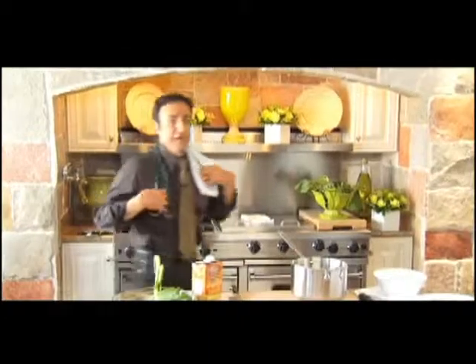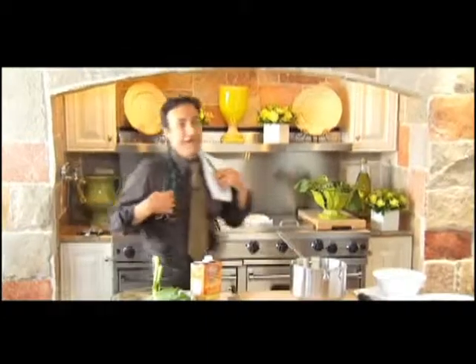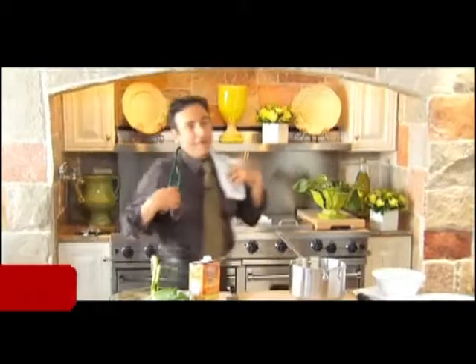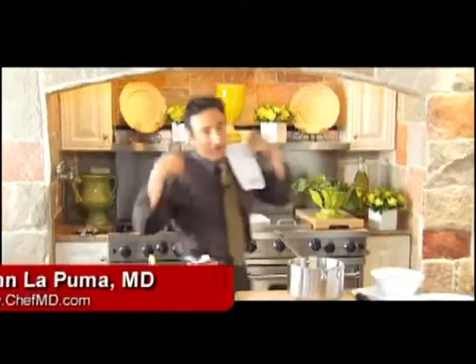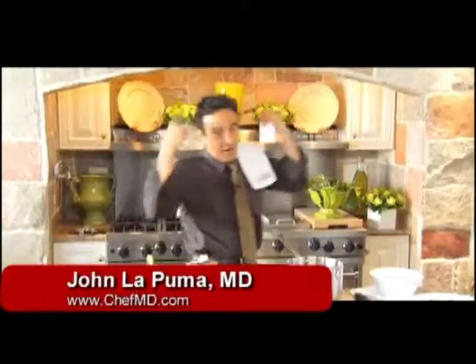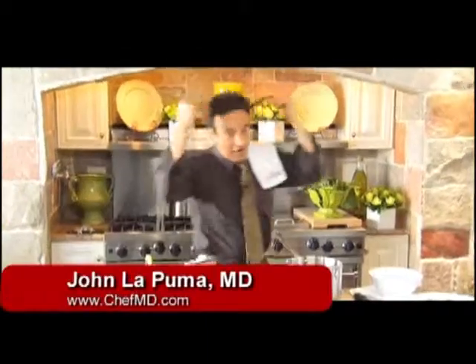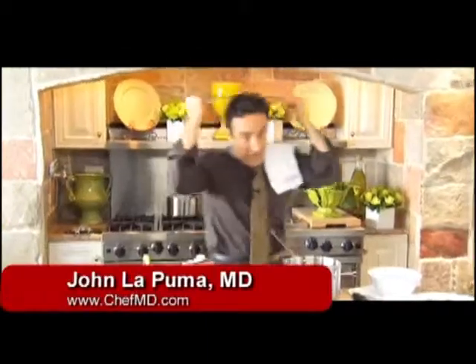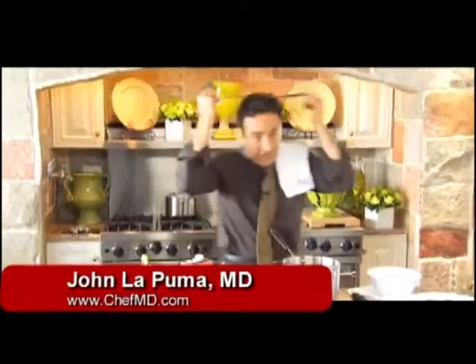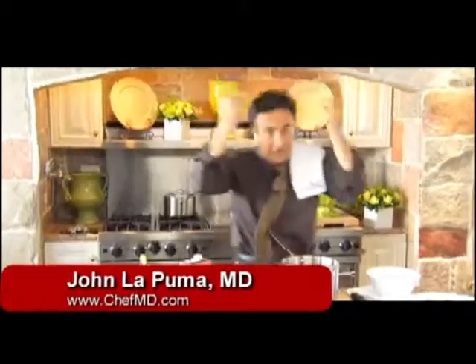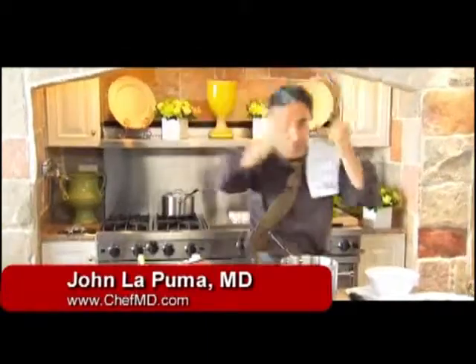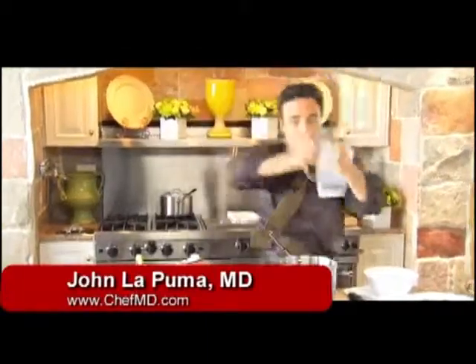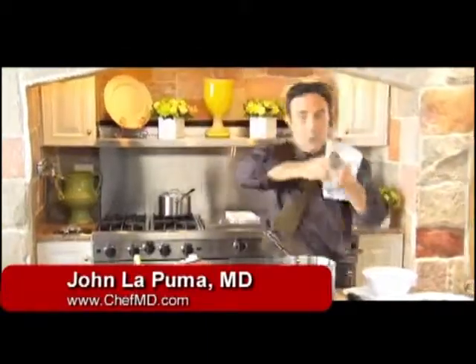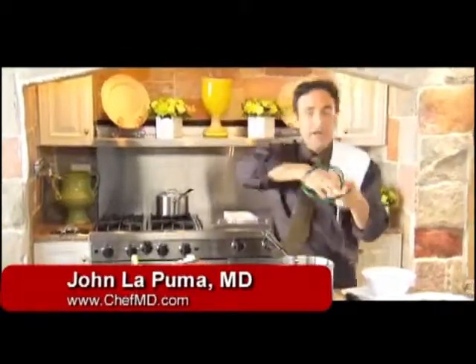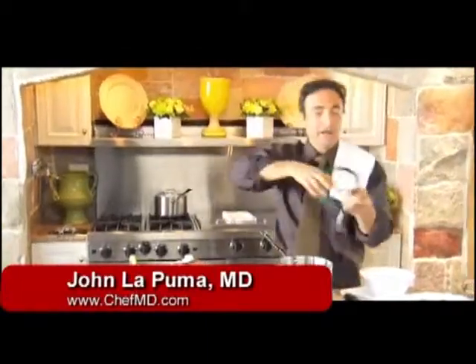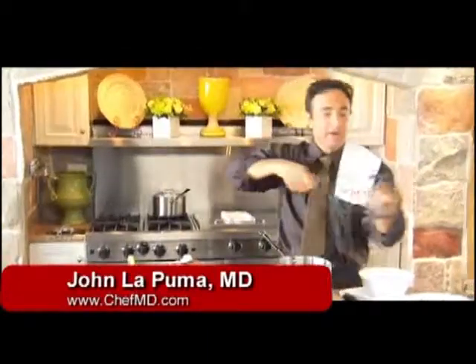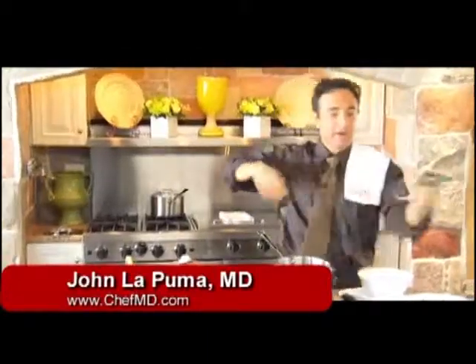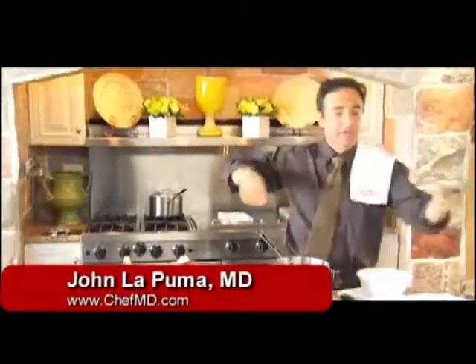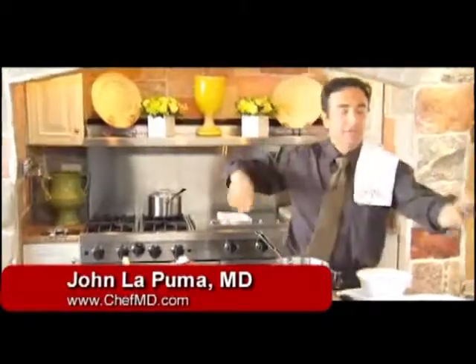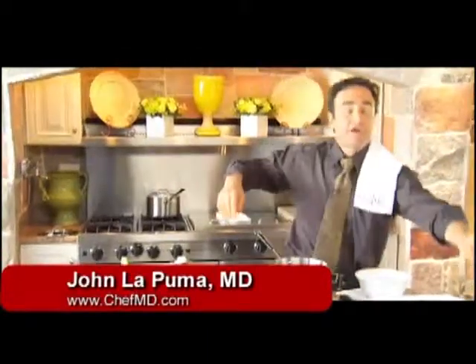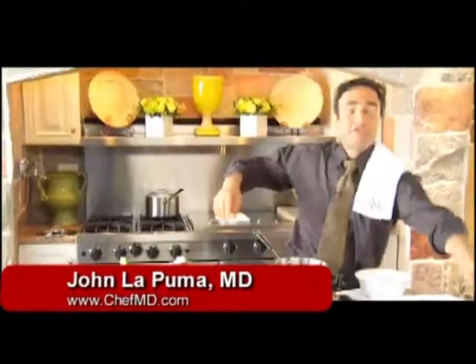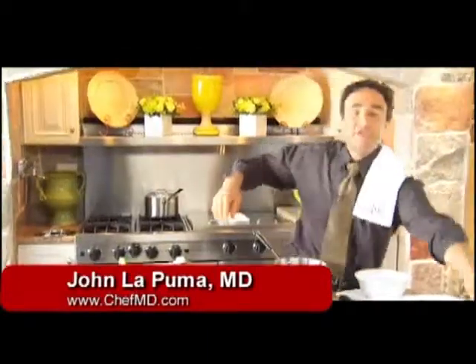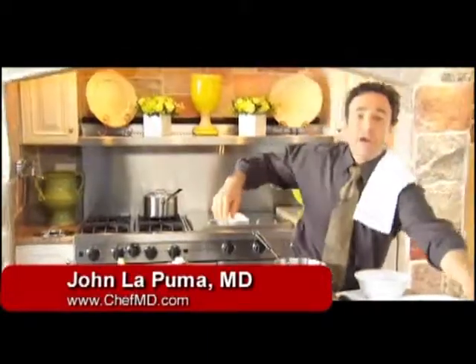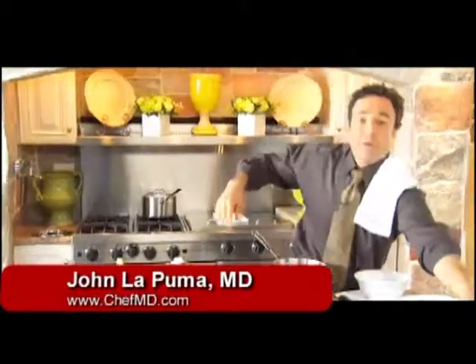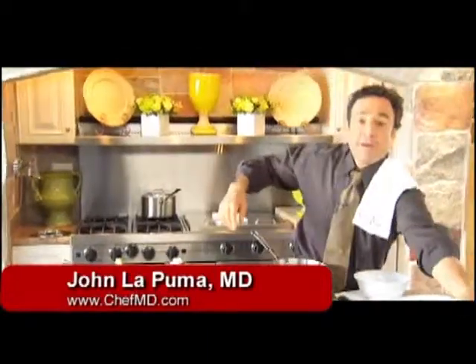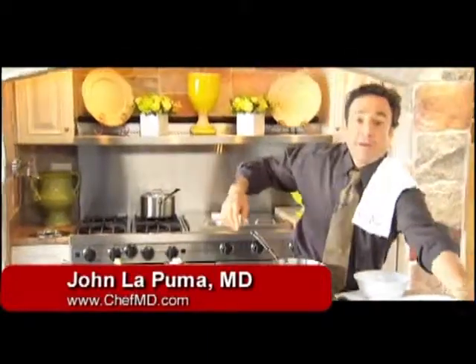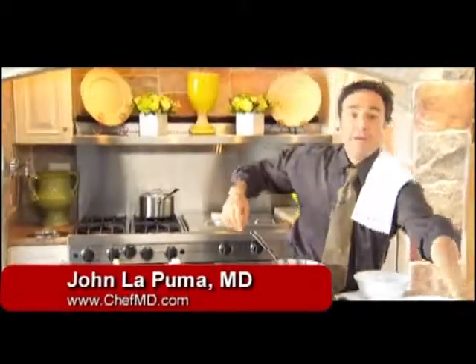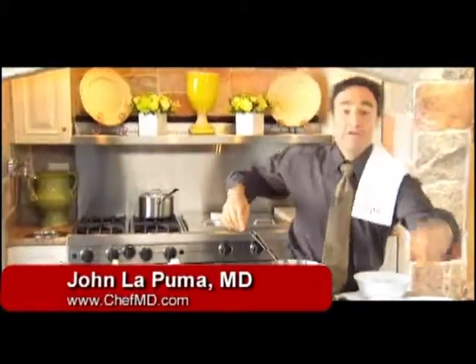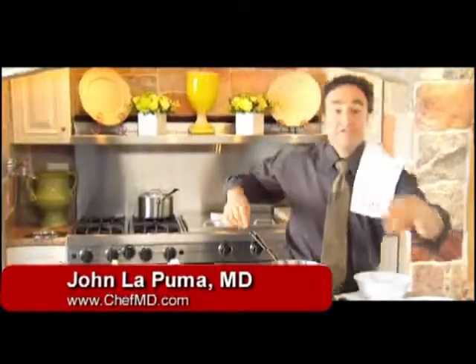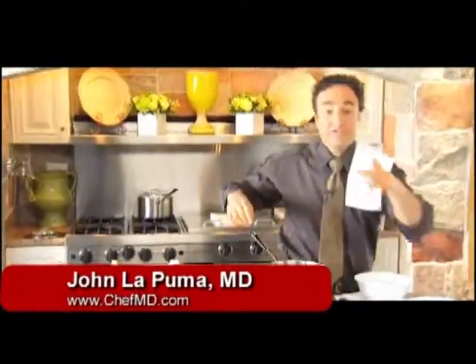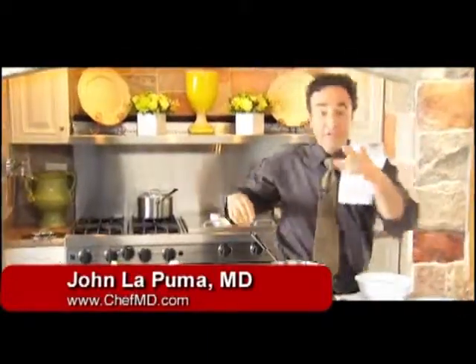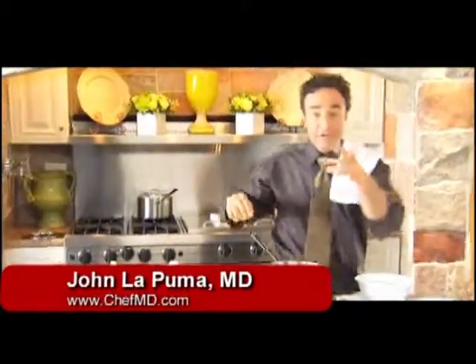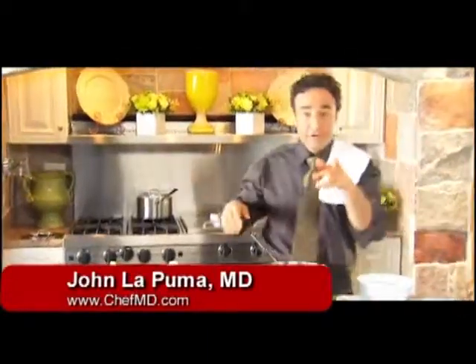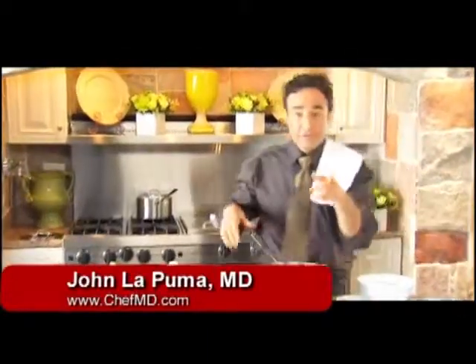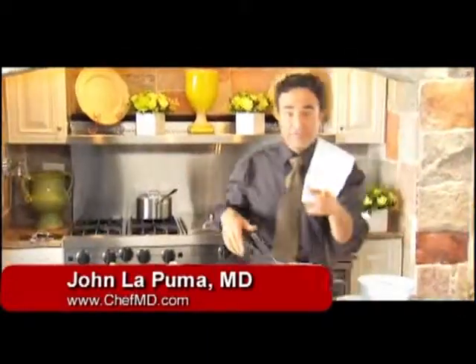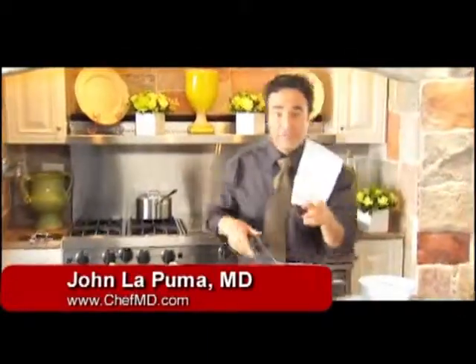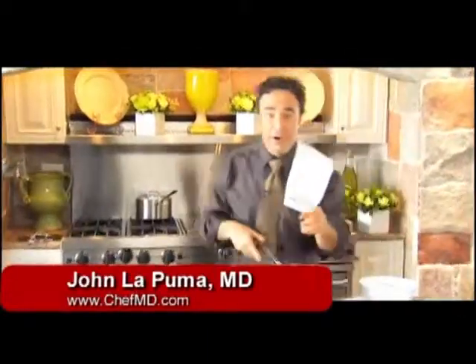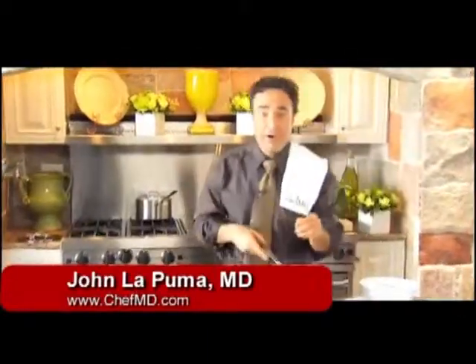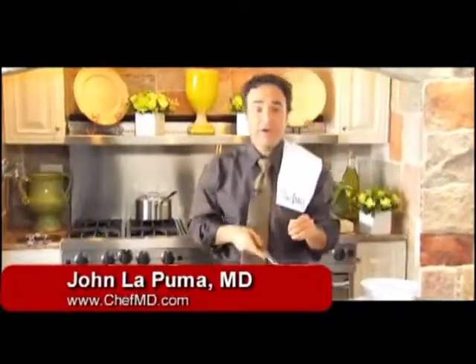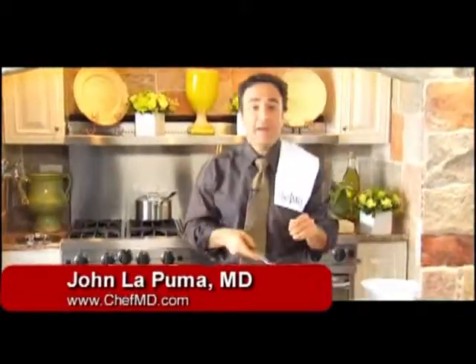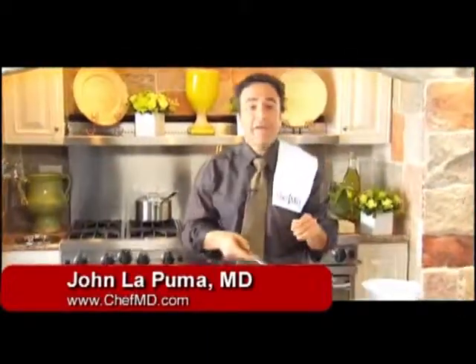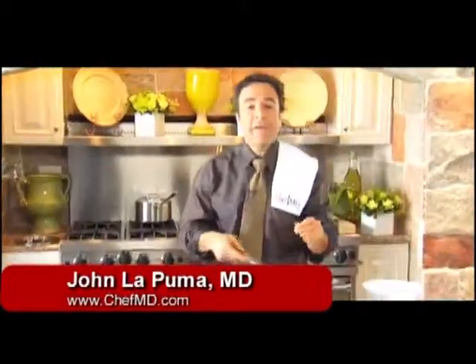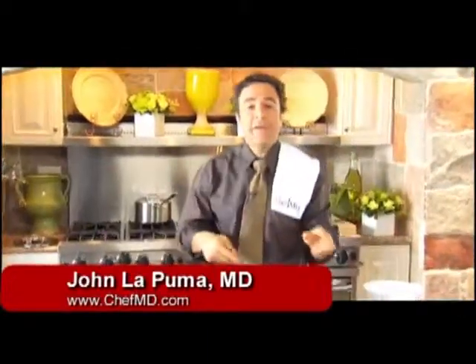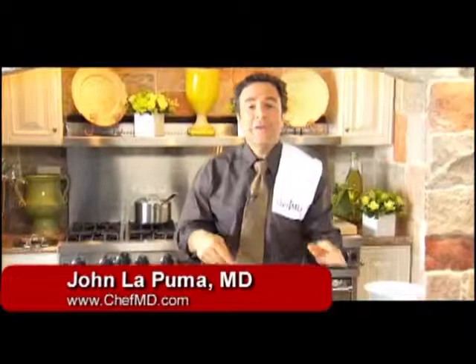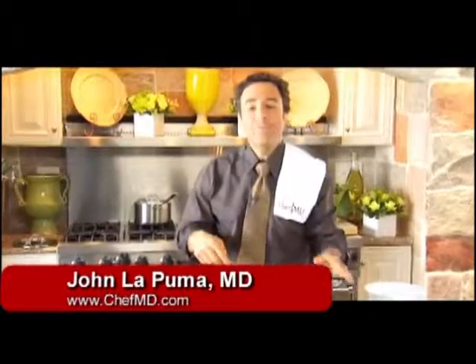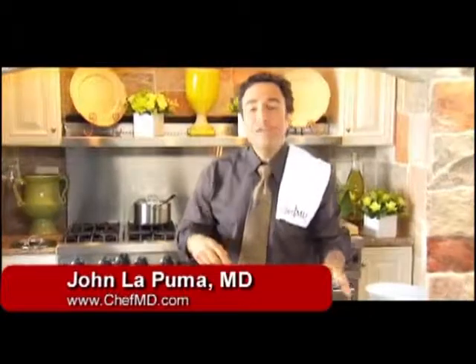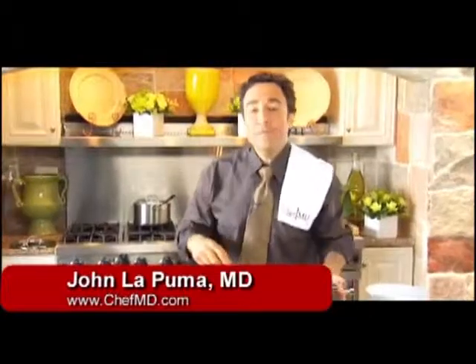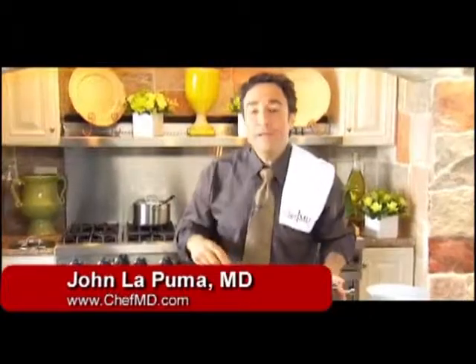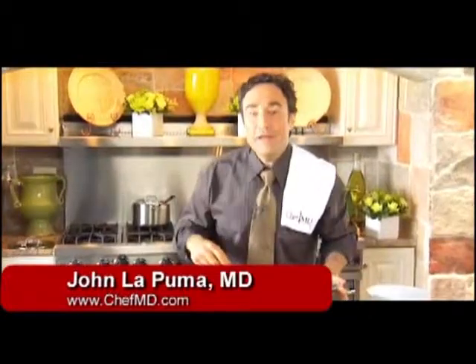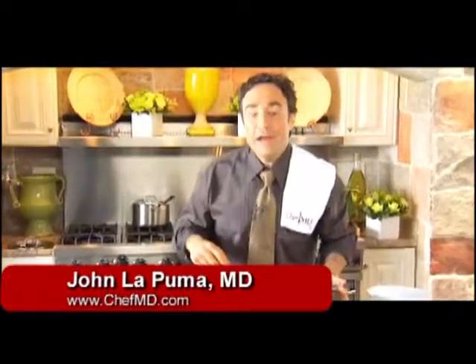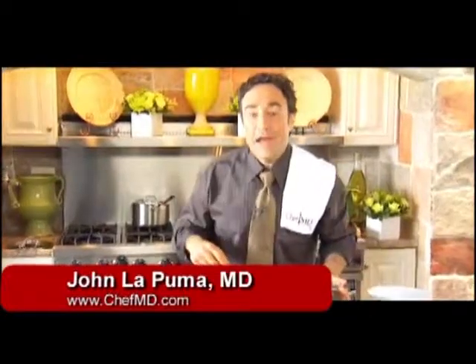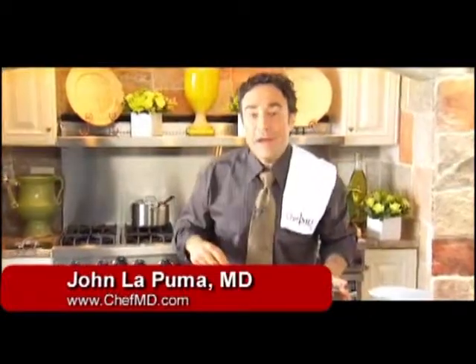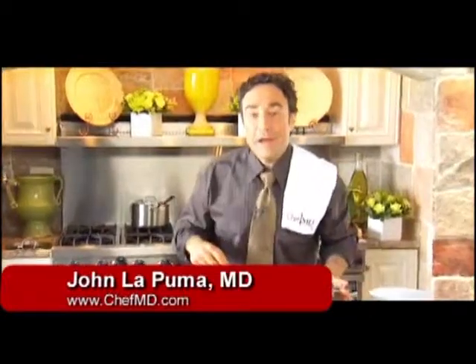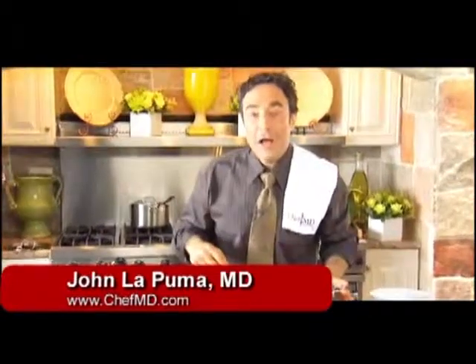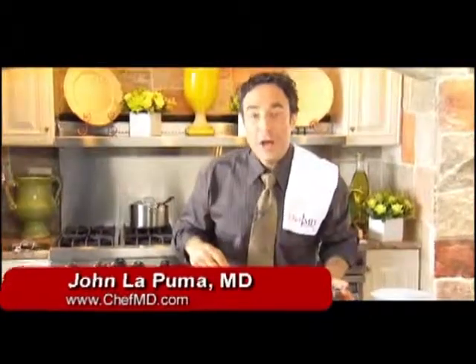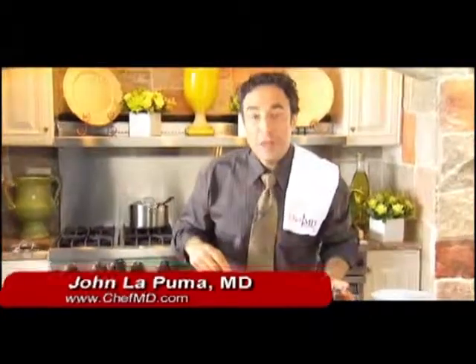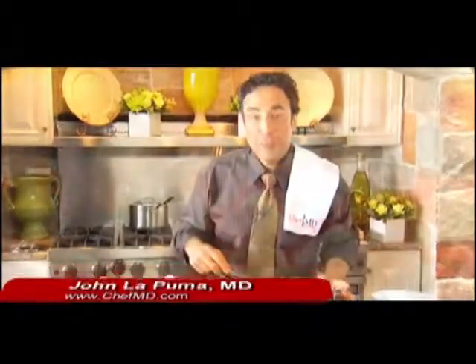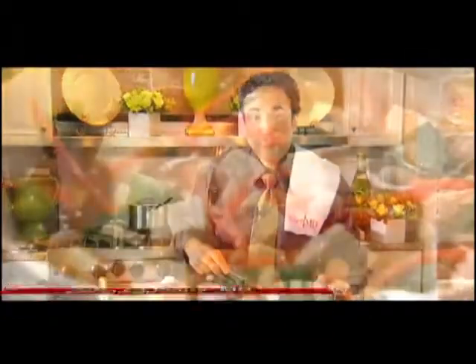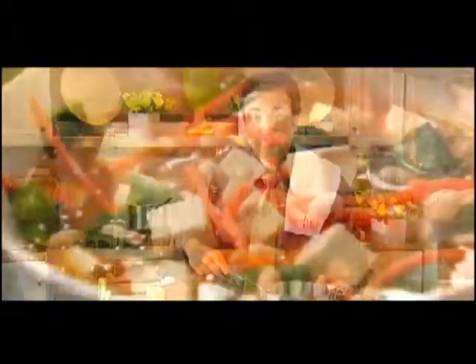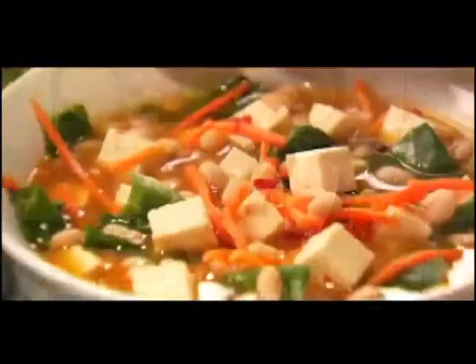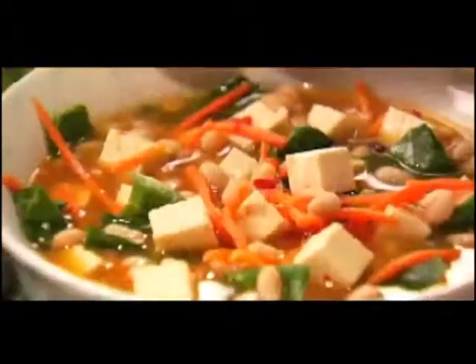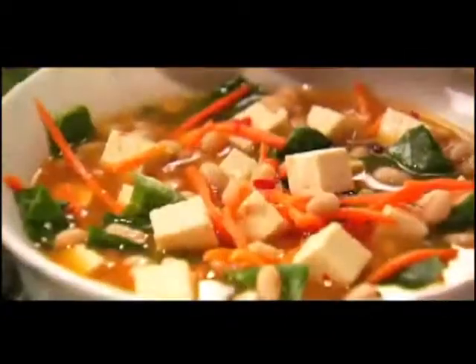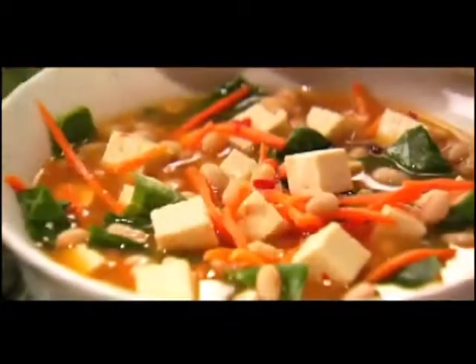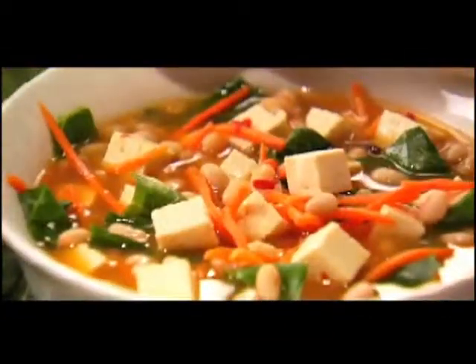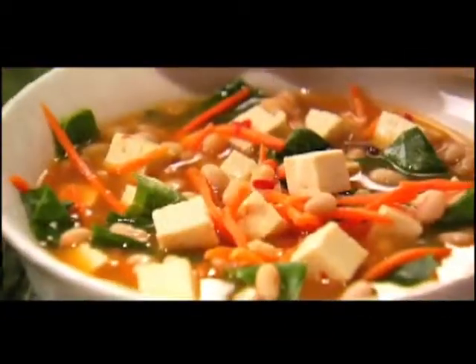Today, I'm making a quick, vegetarian, southern-inspired navy bean and collard green soup.